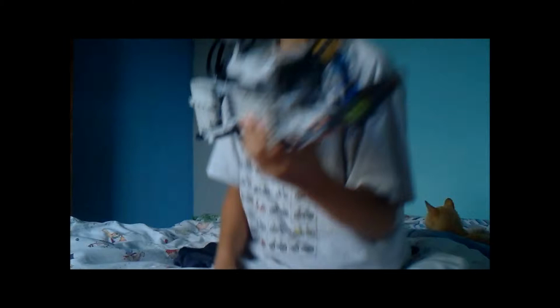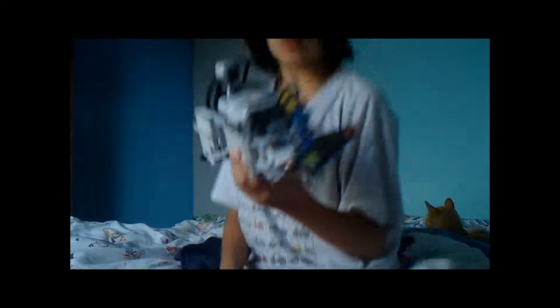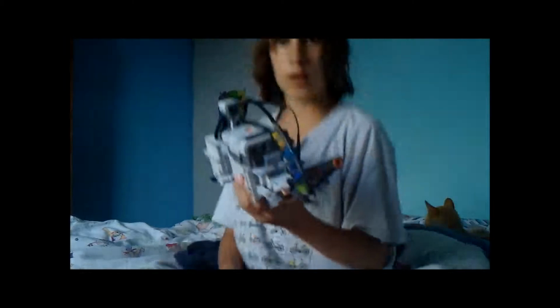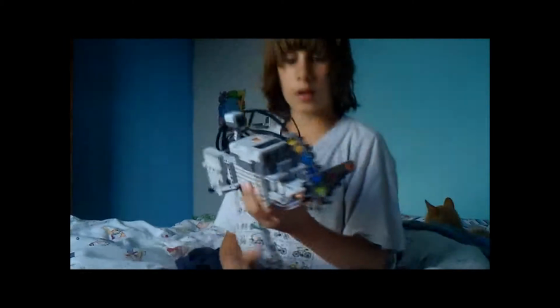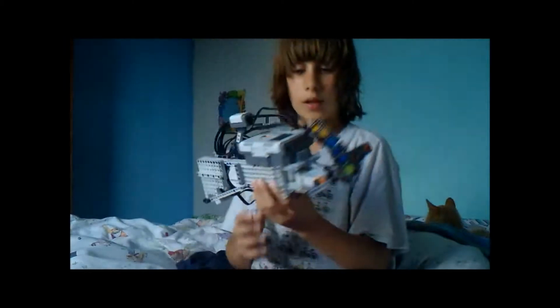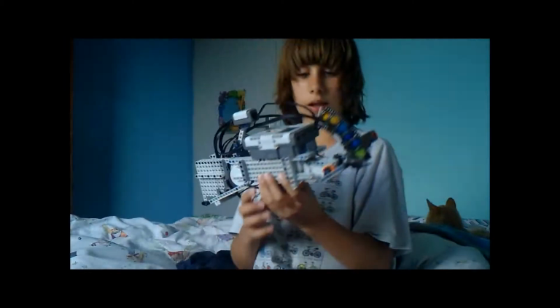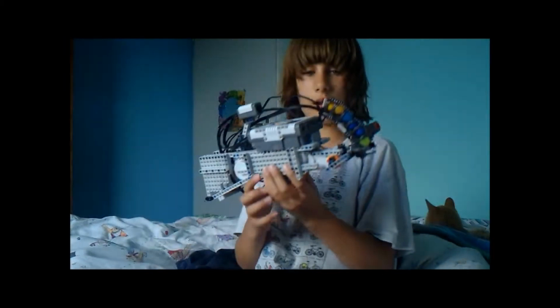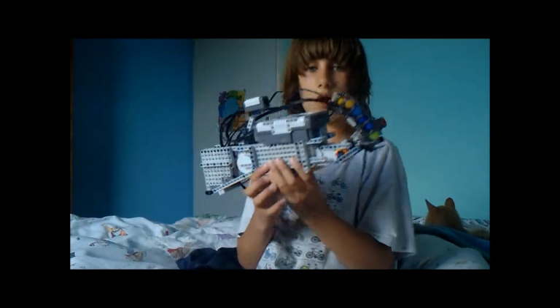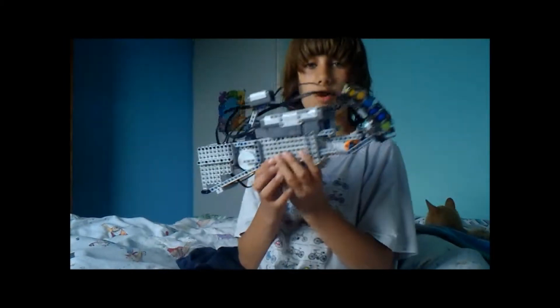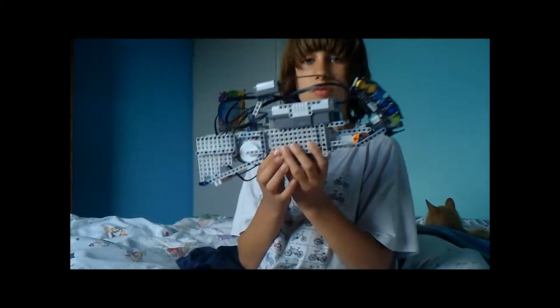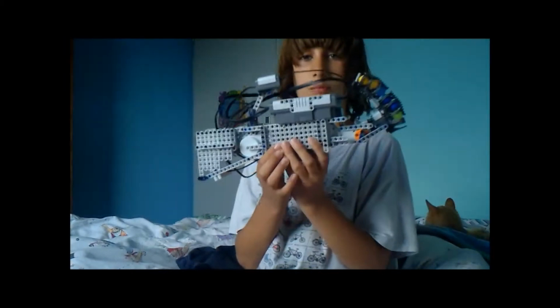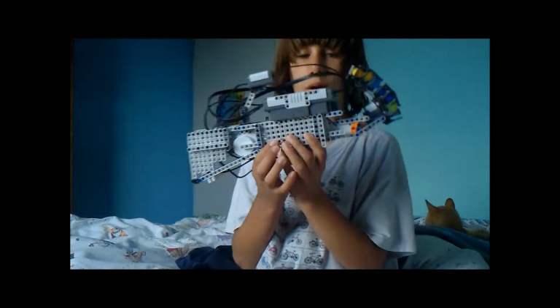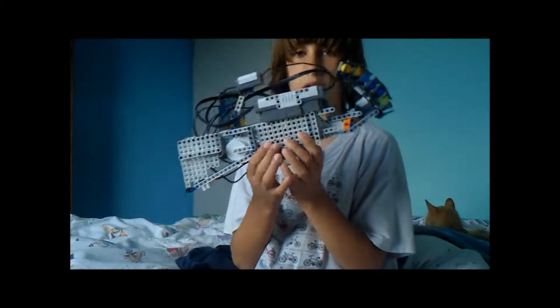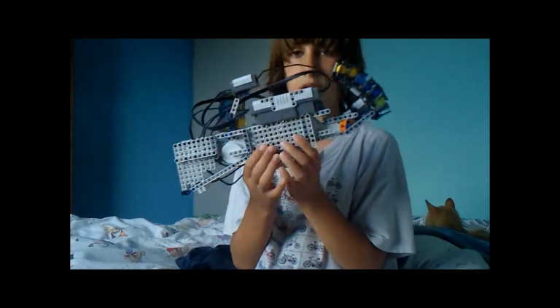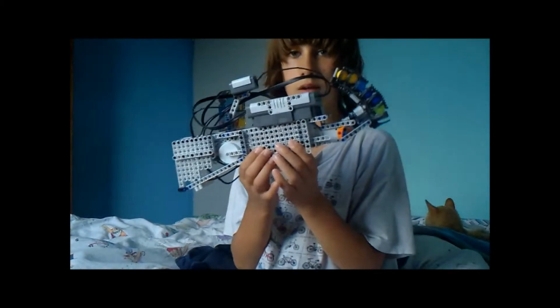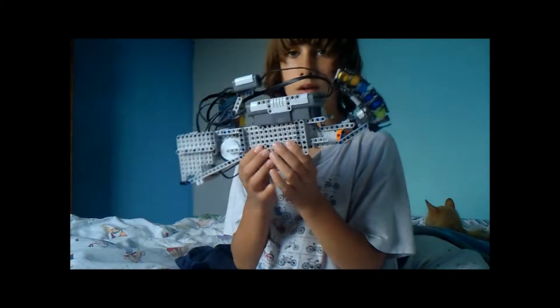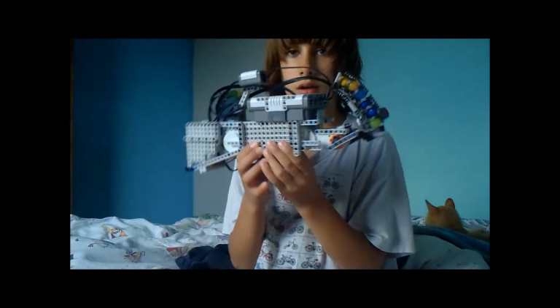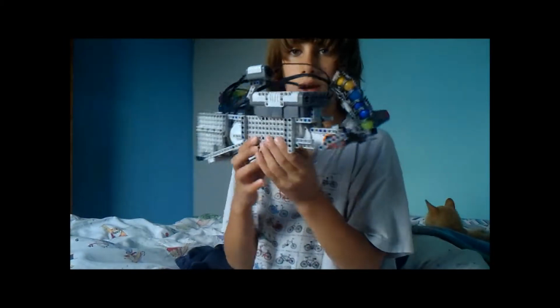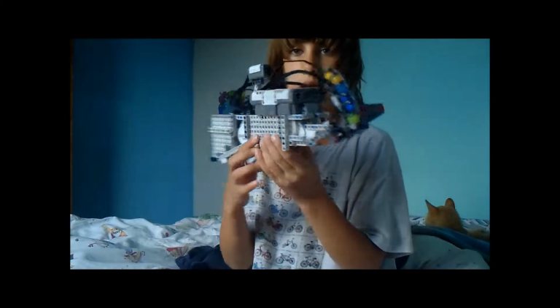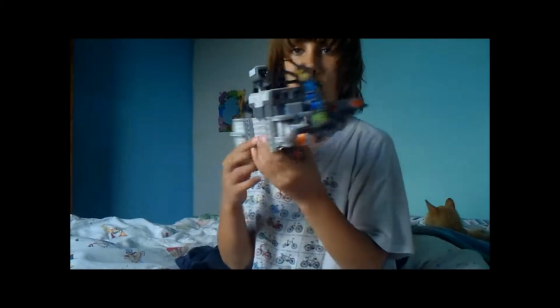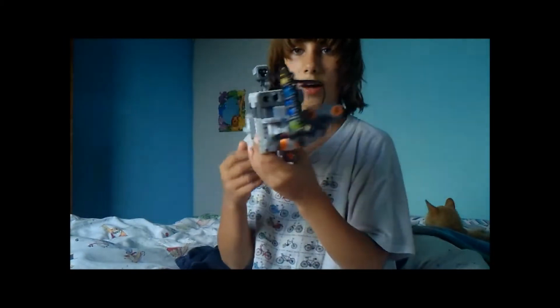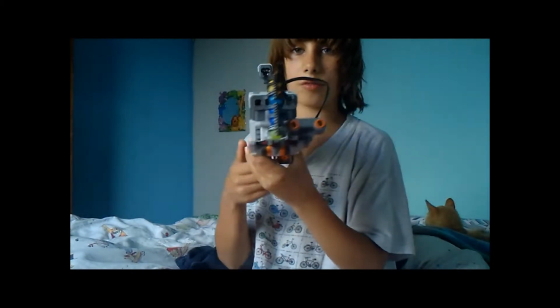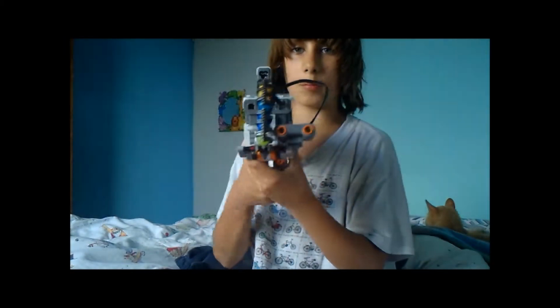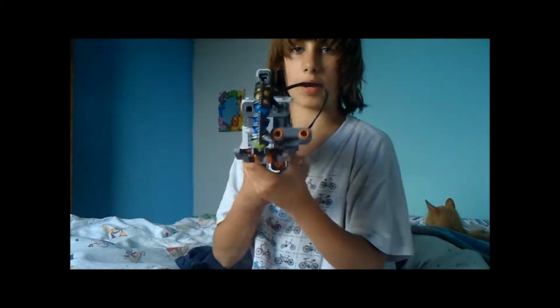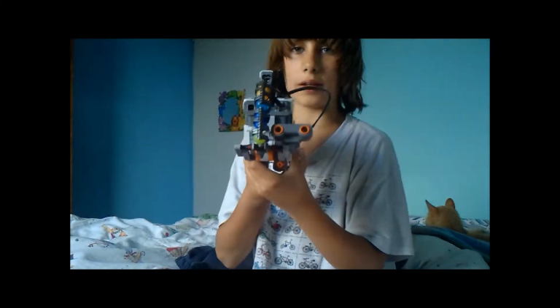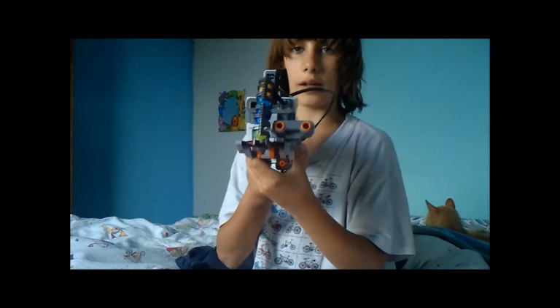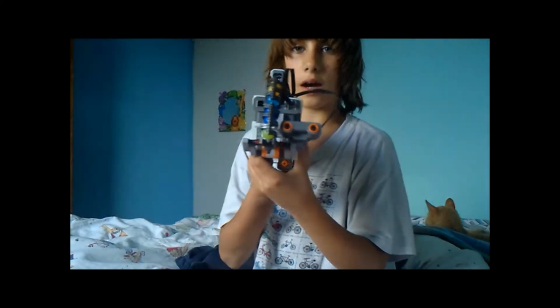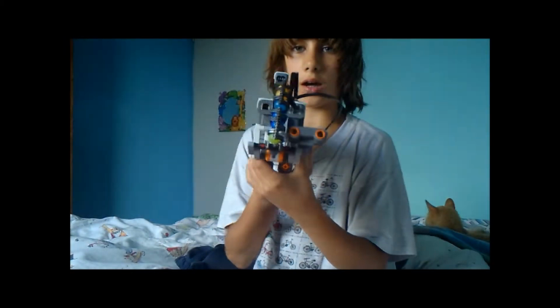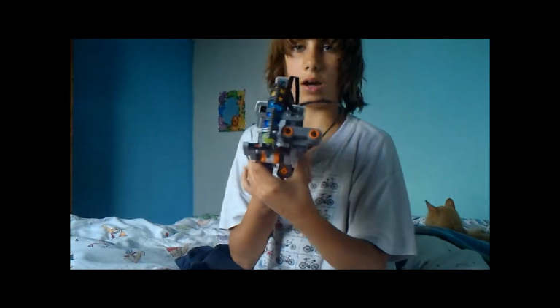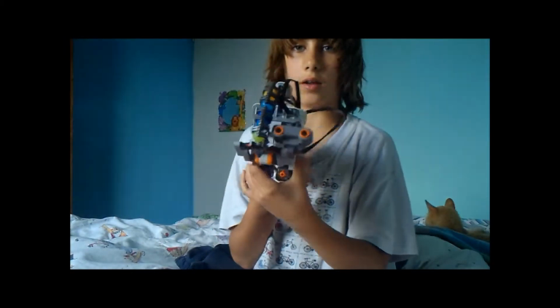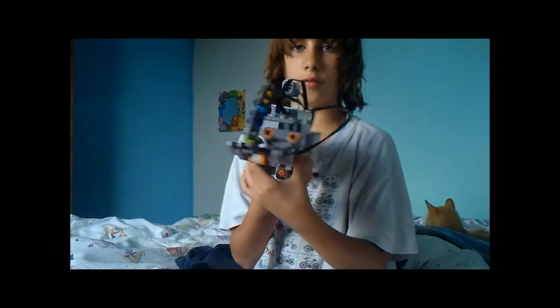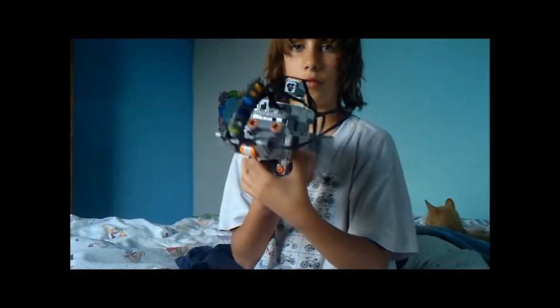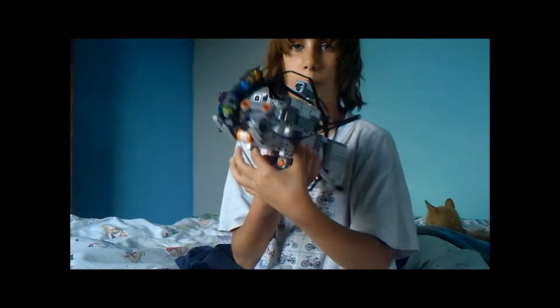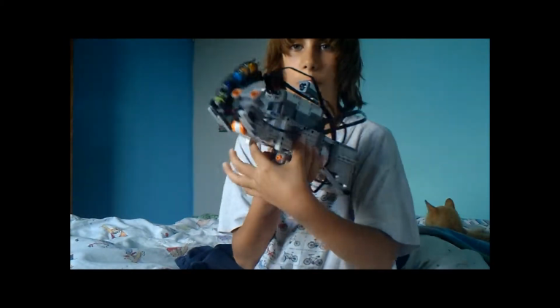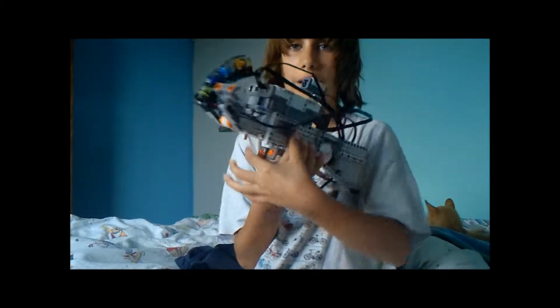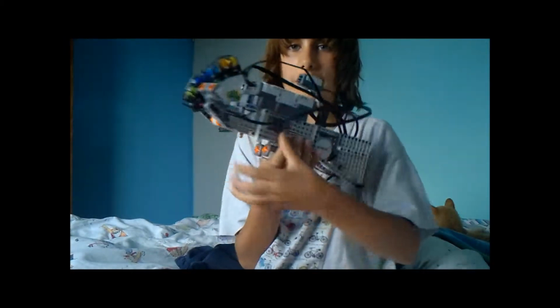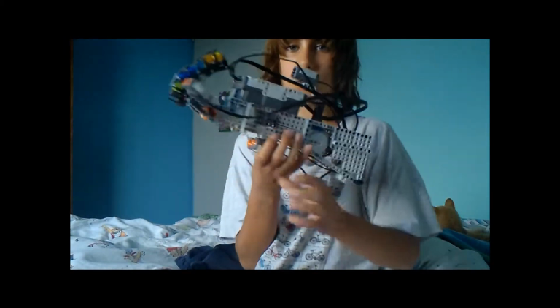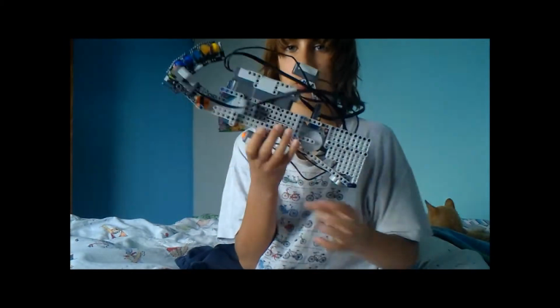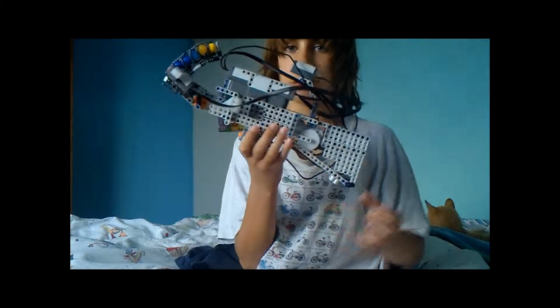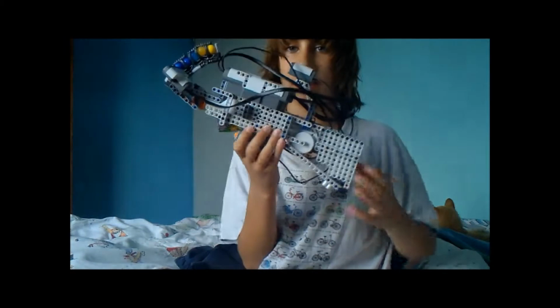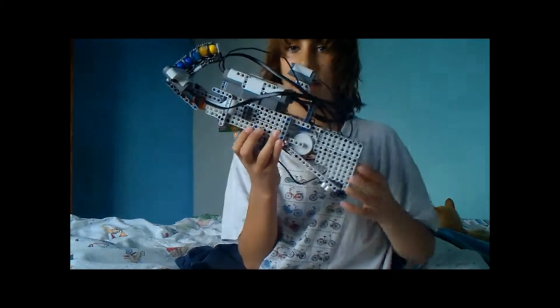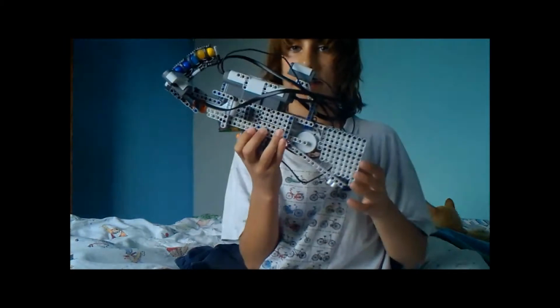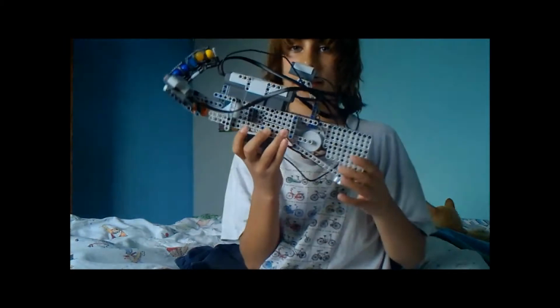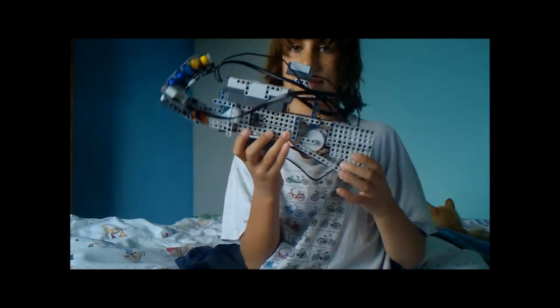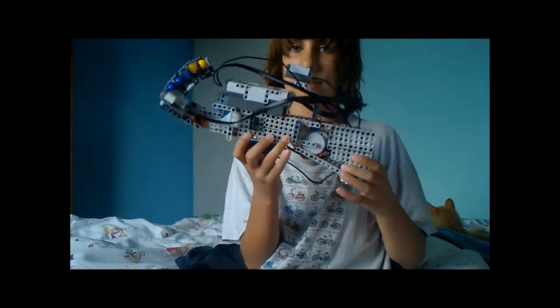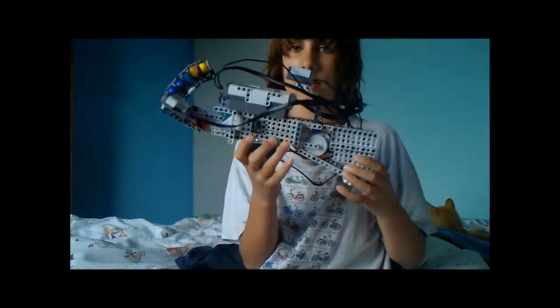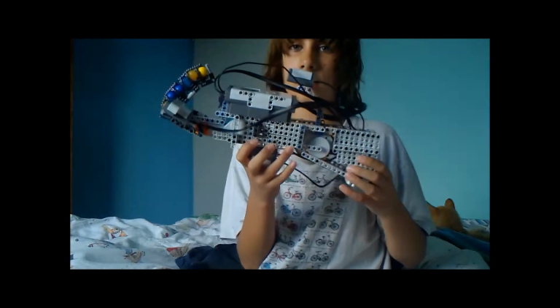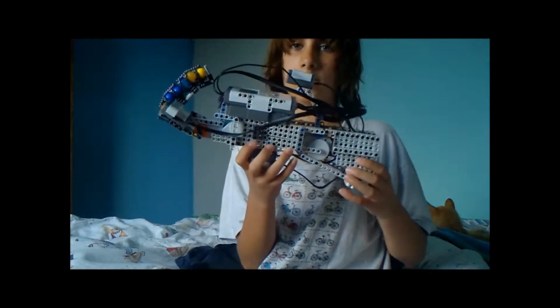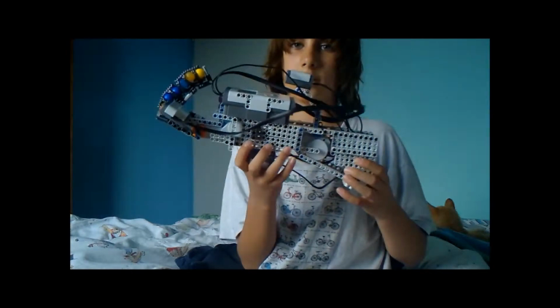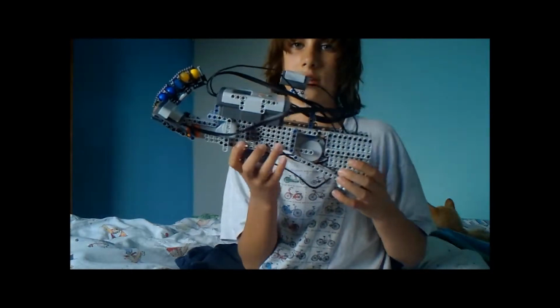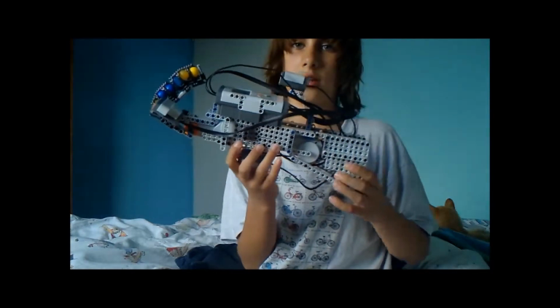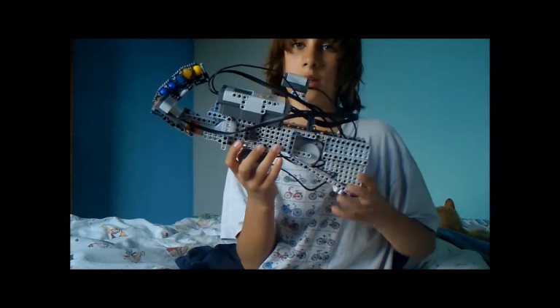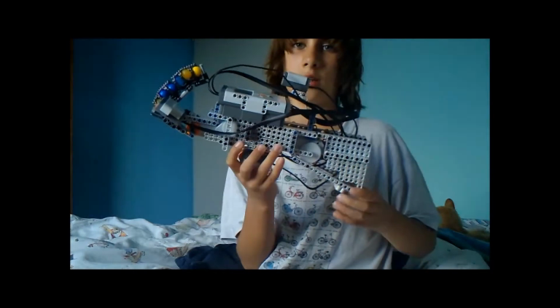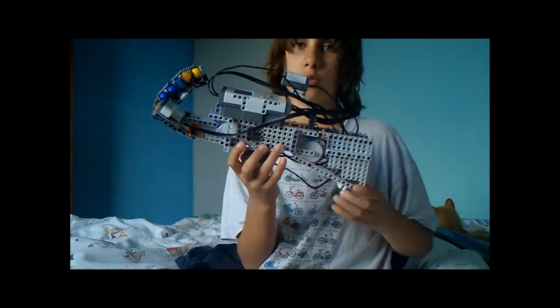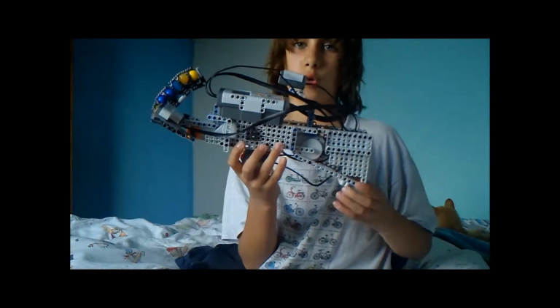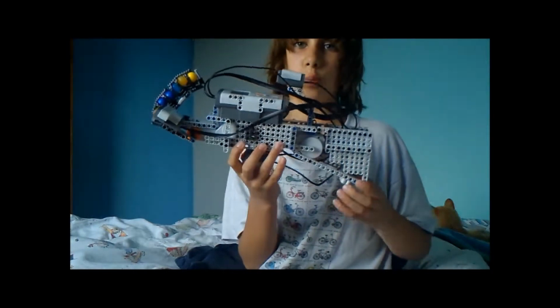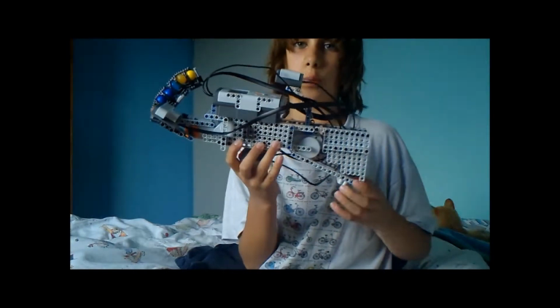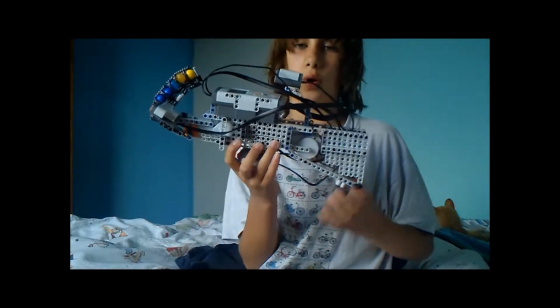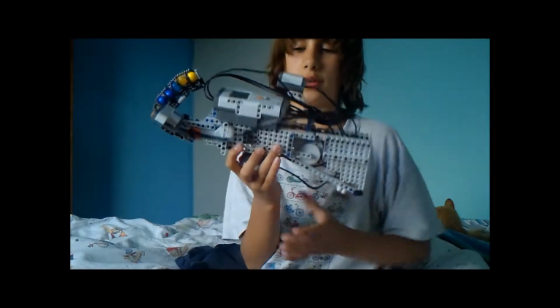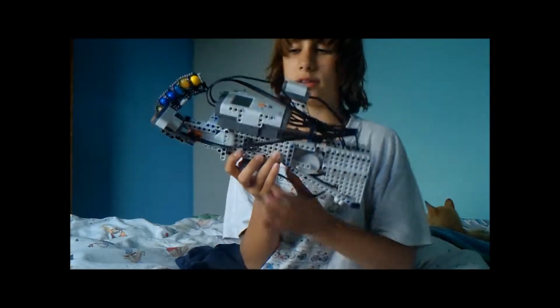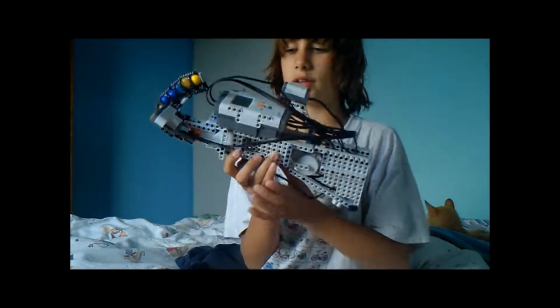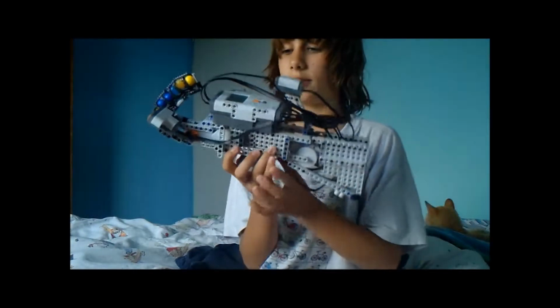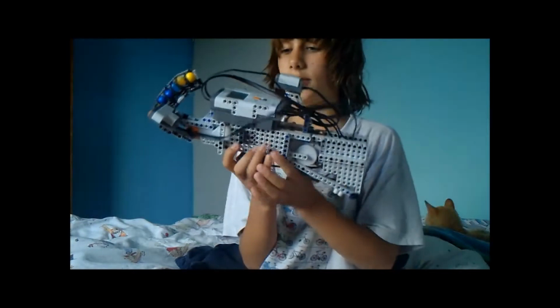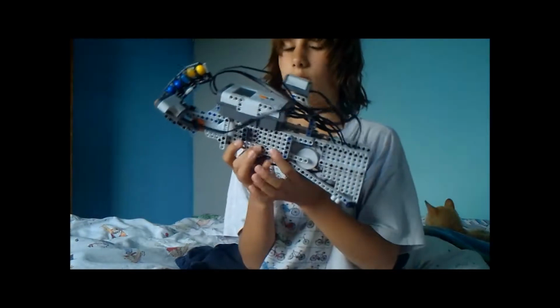Hello everybody. I've made a gun from Mindstorm's NXT 2.0.